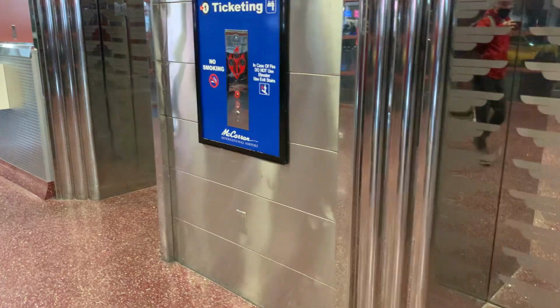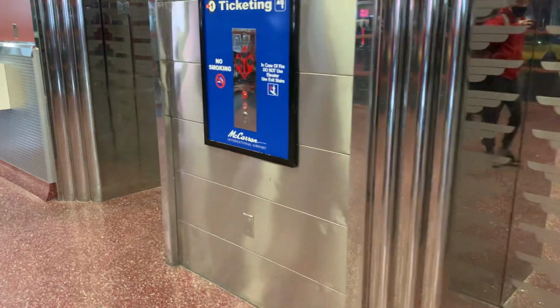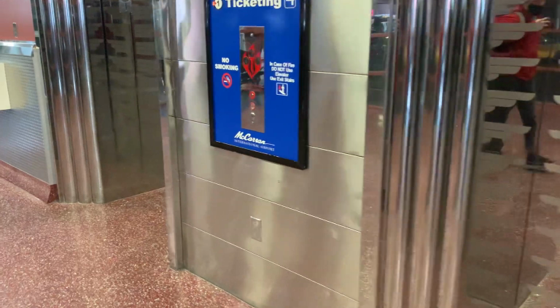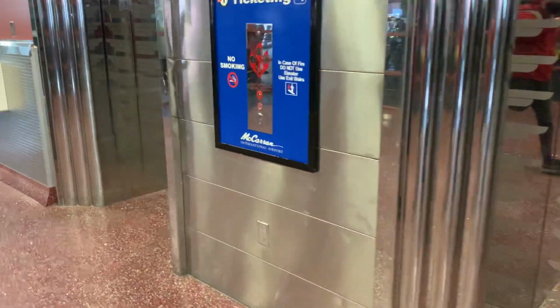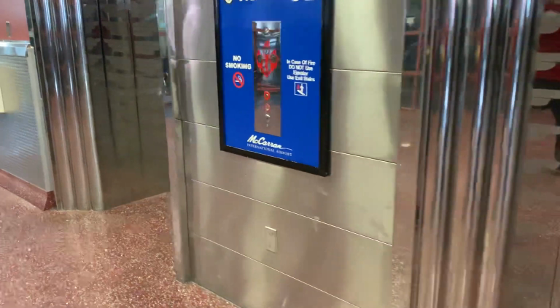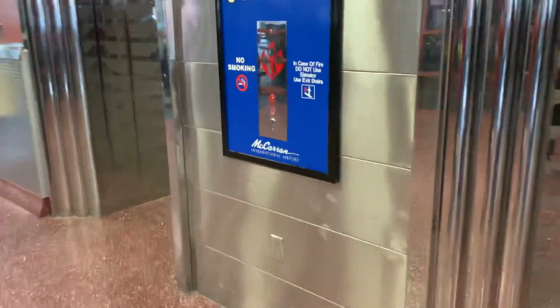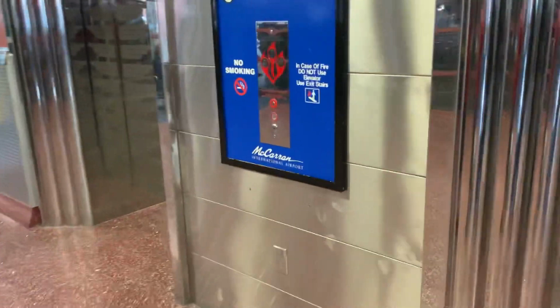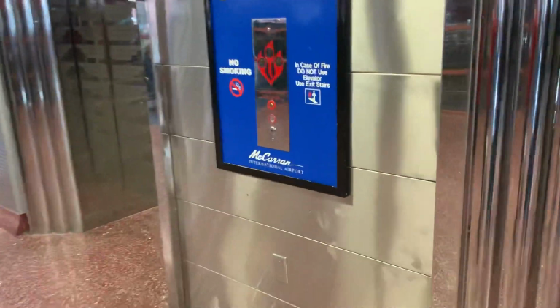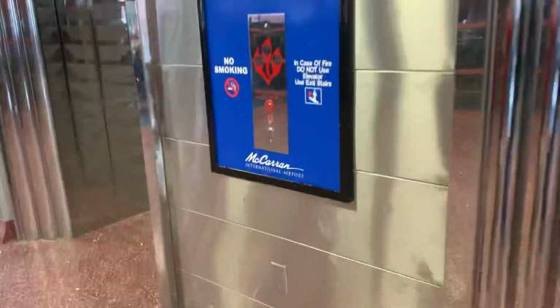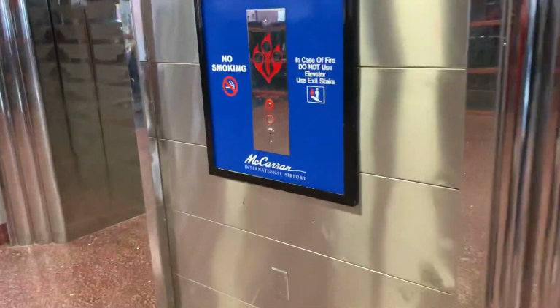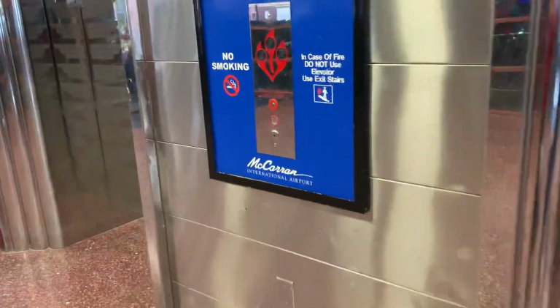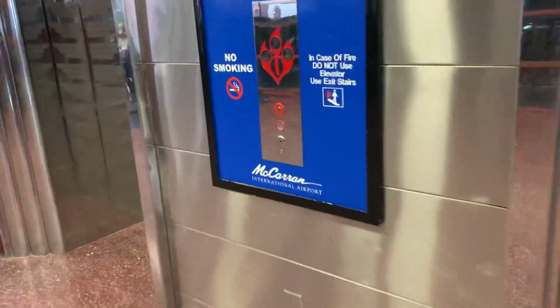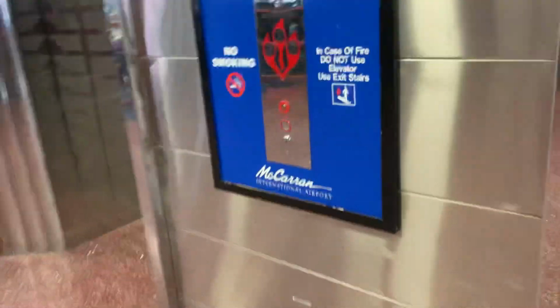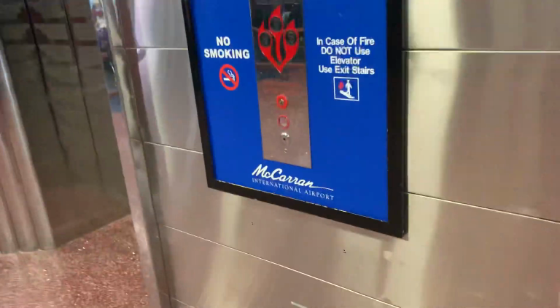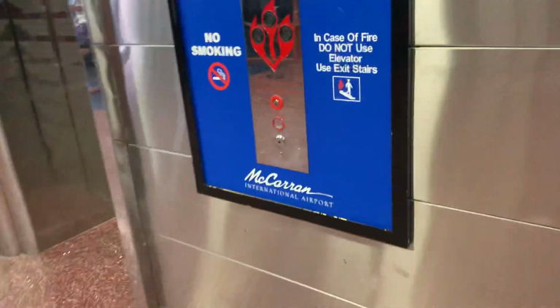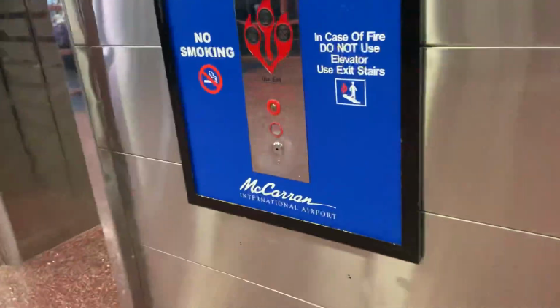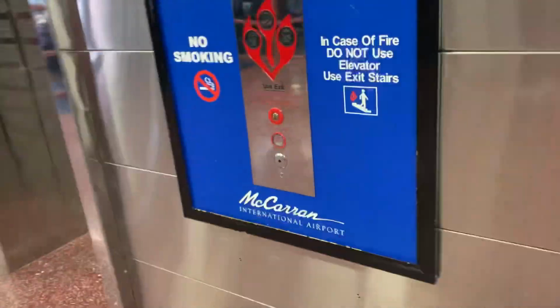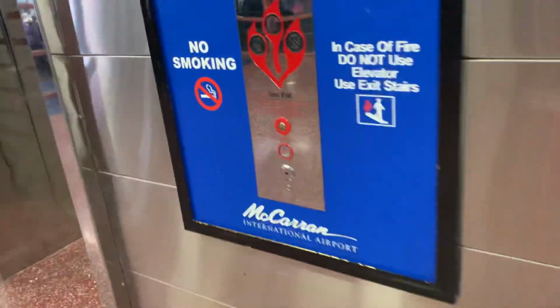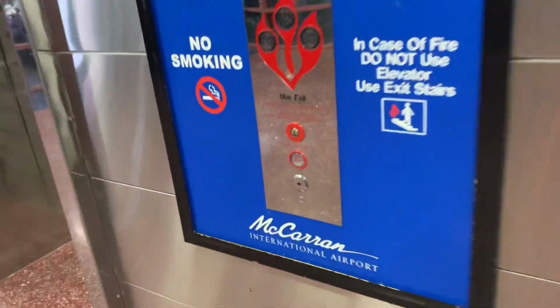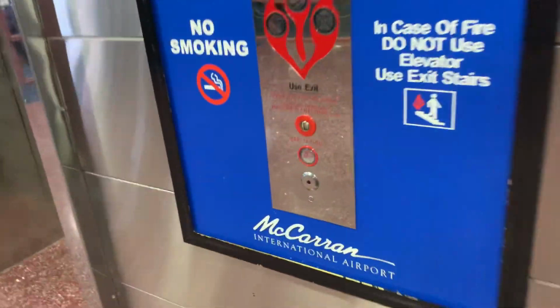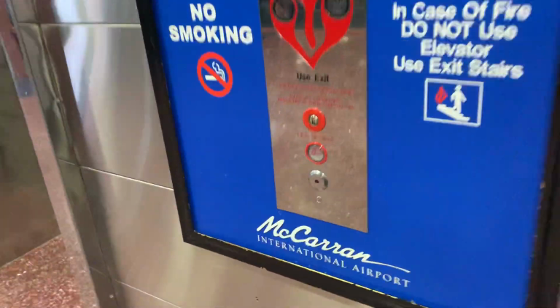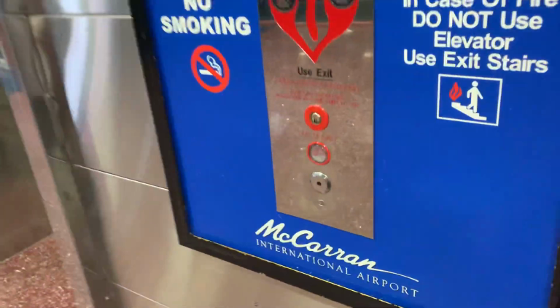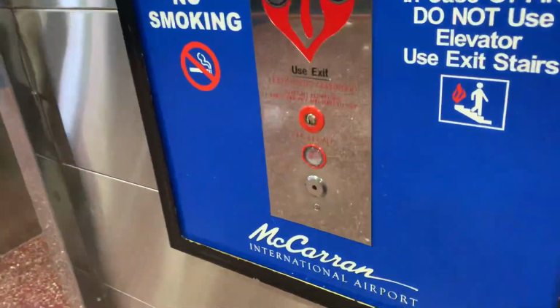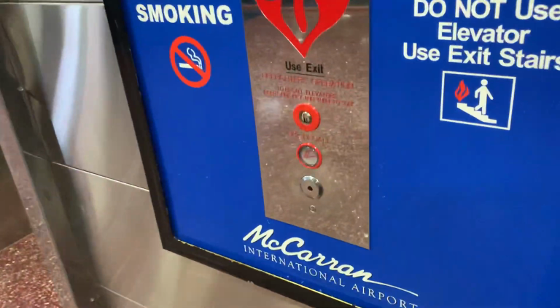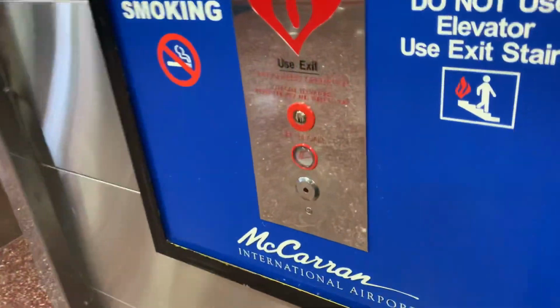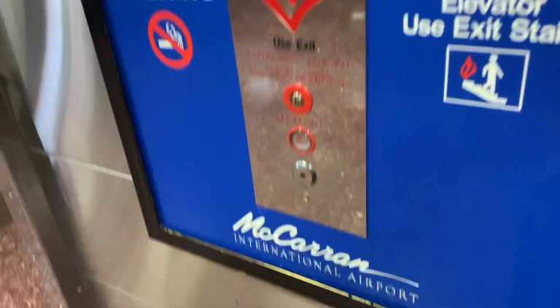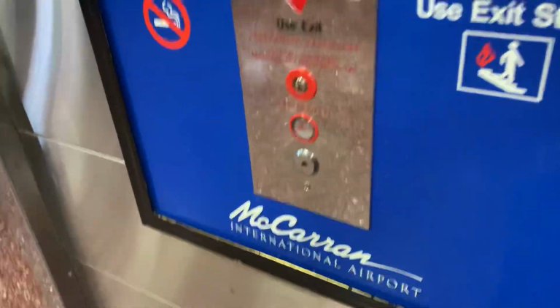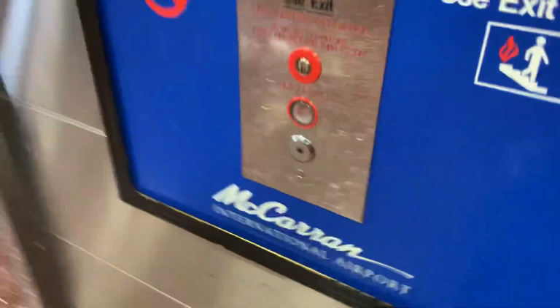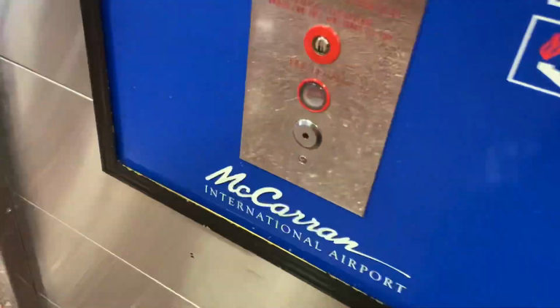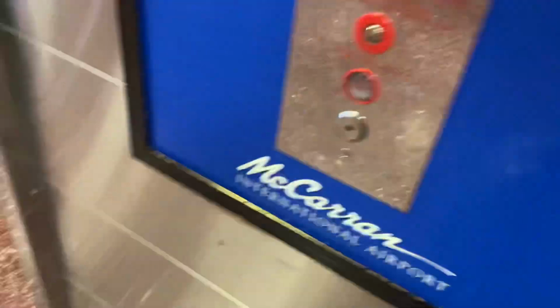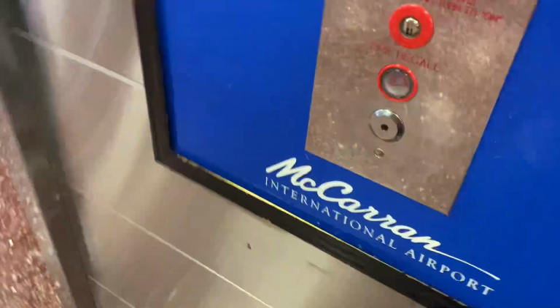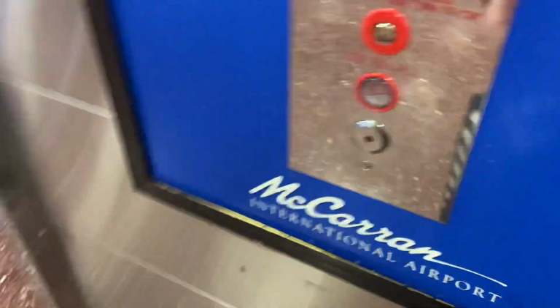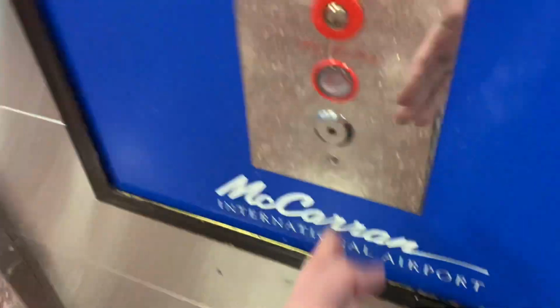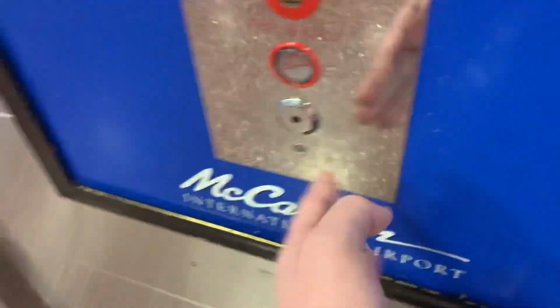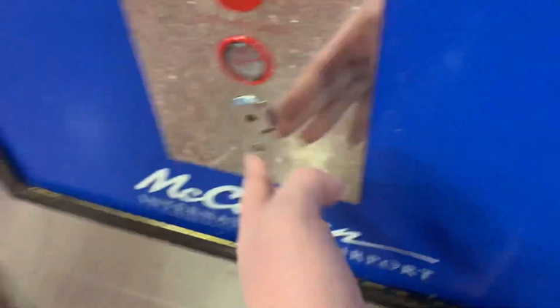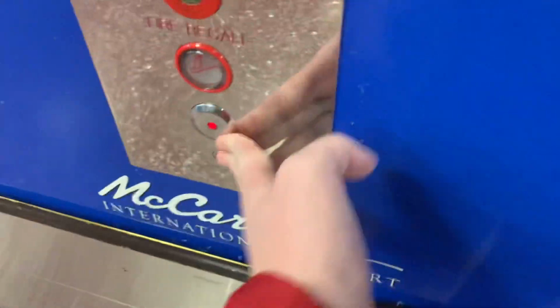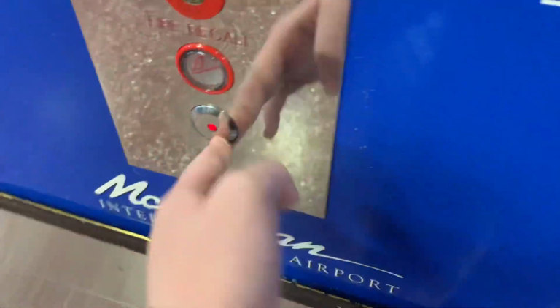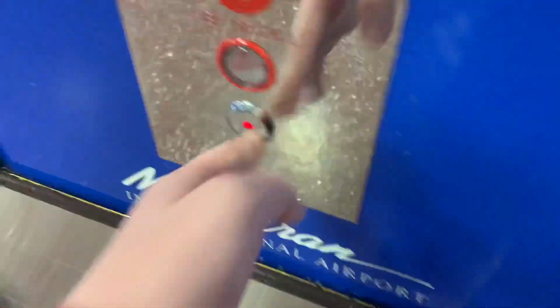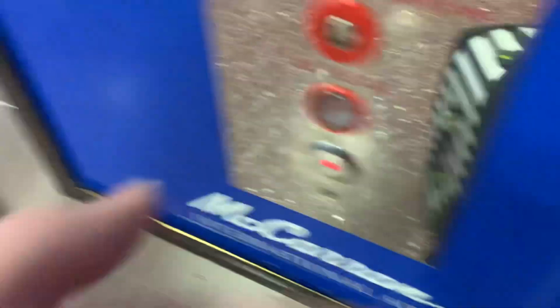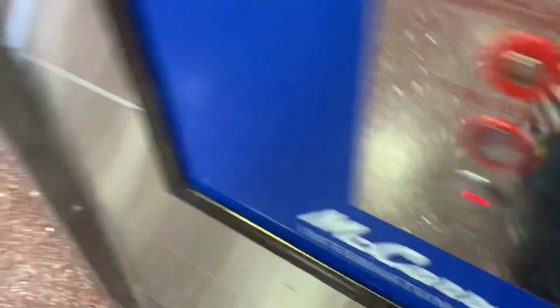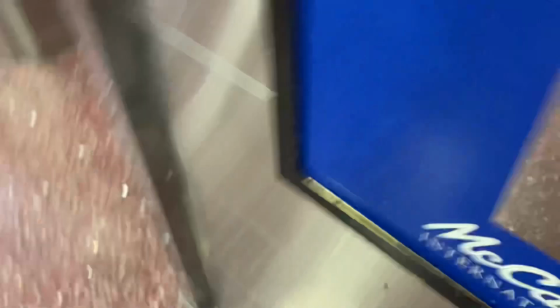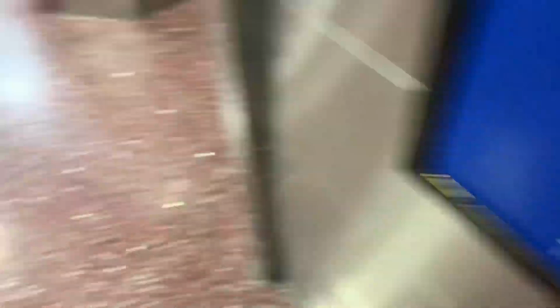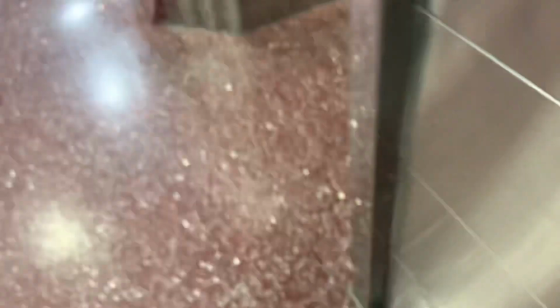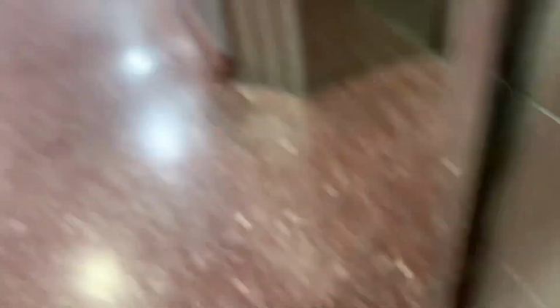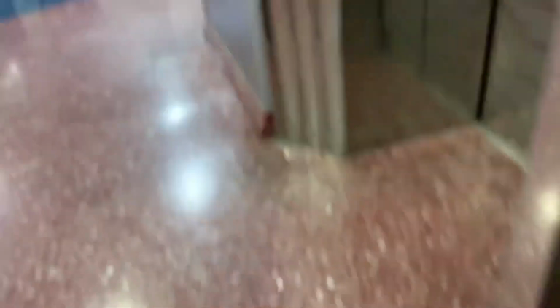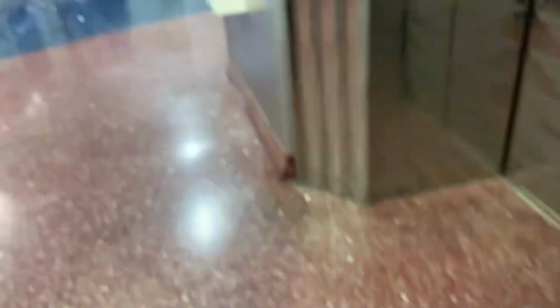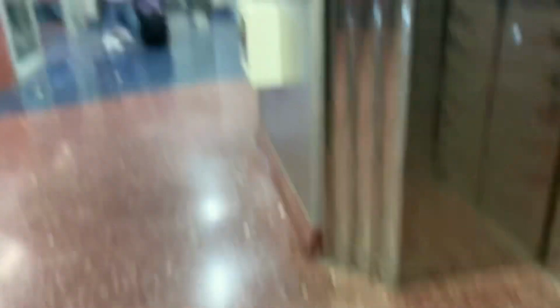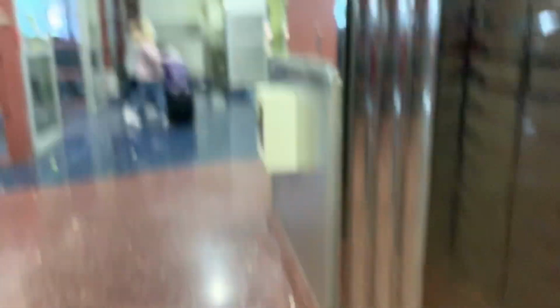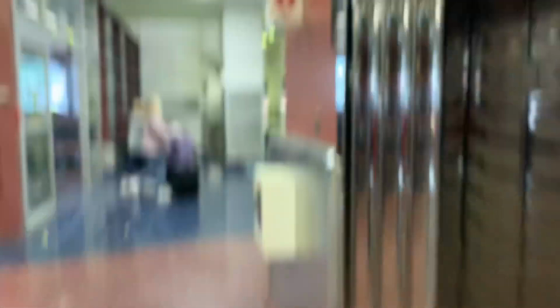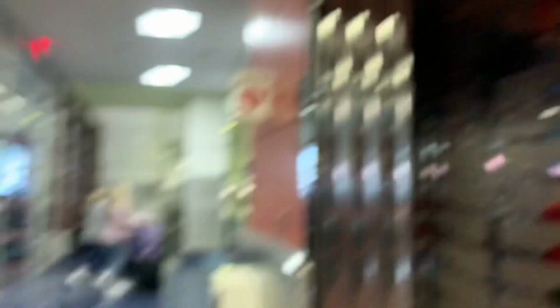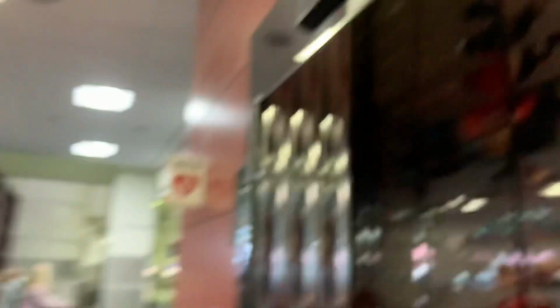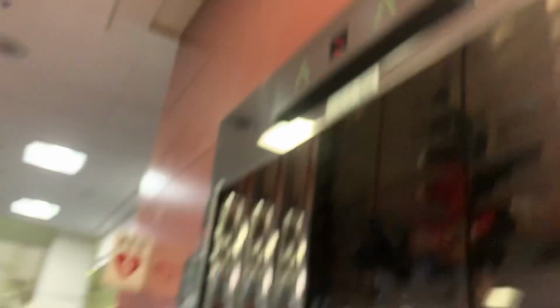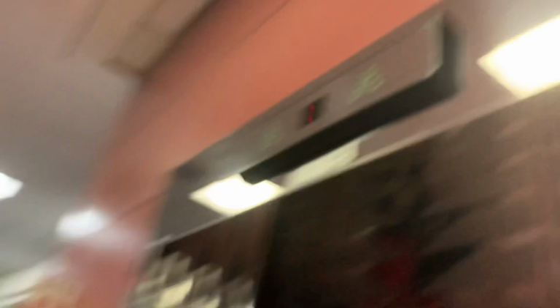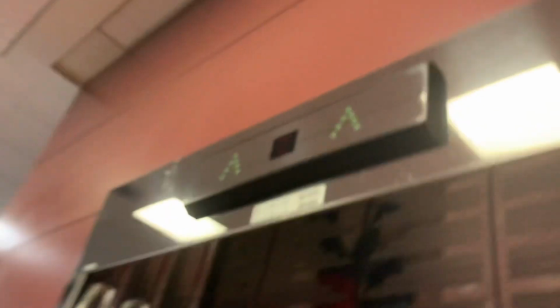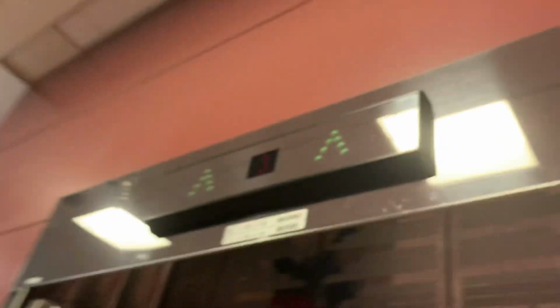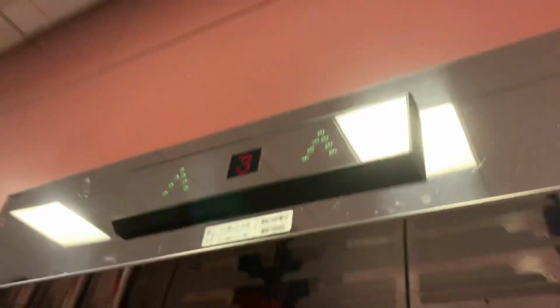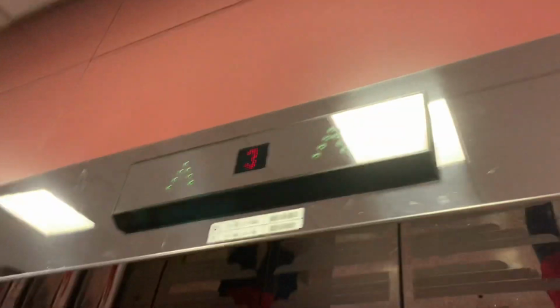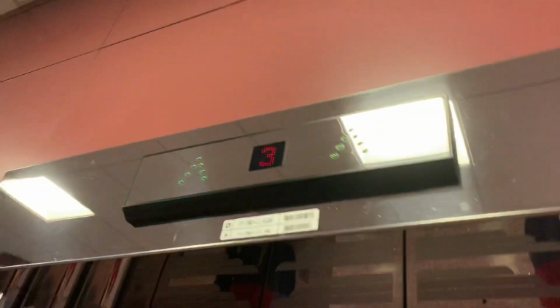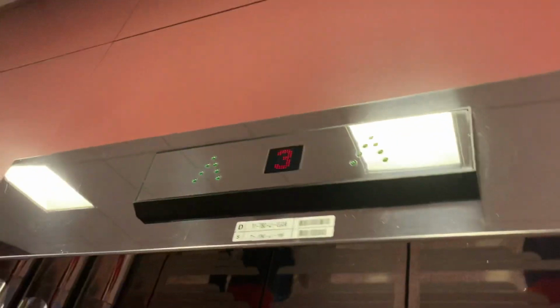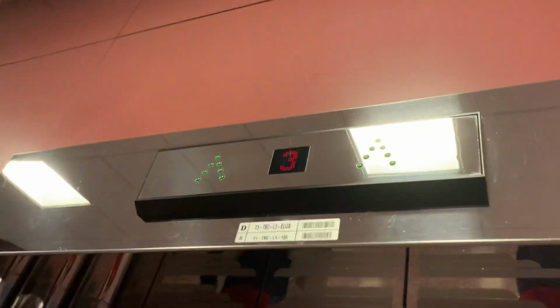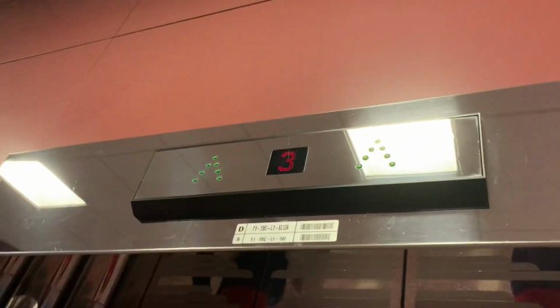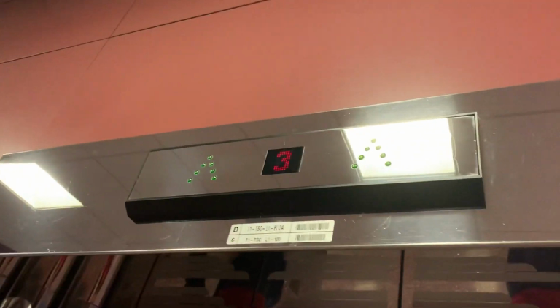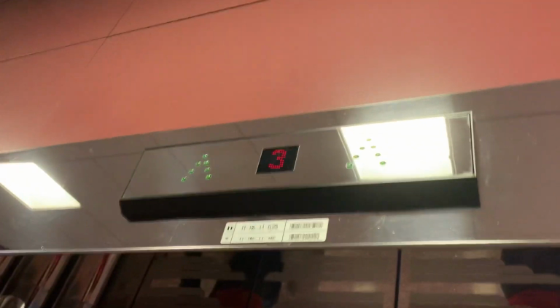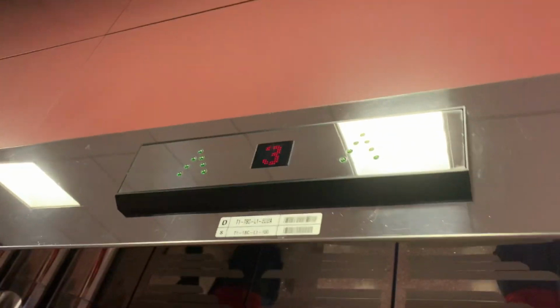This is a one-way upright on an elevator. This is one of the scenic markings at McCarran International Airport.